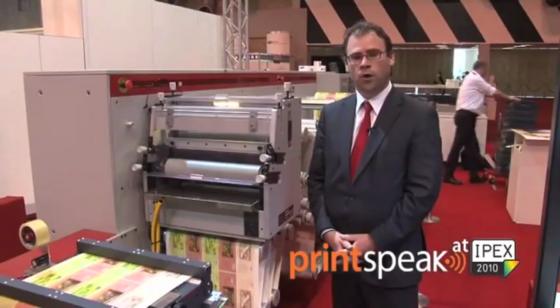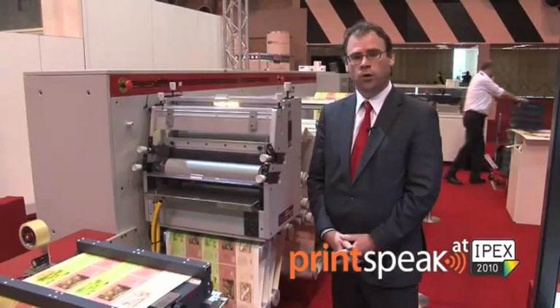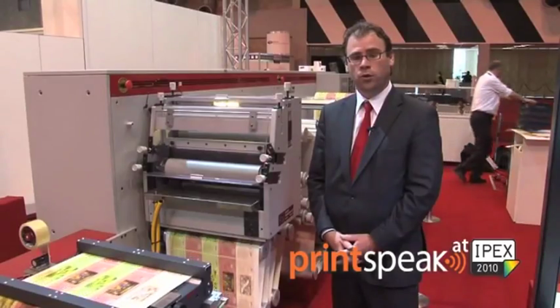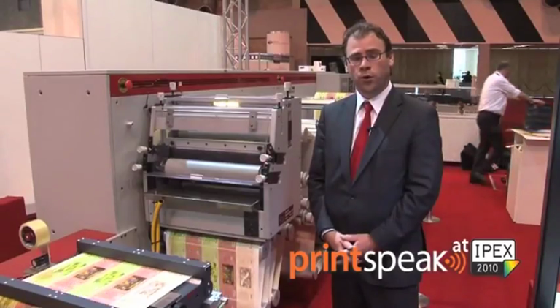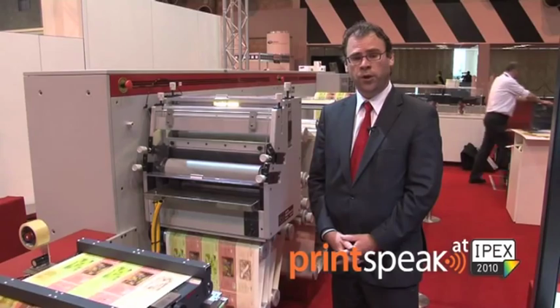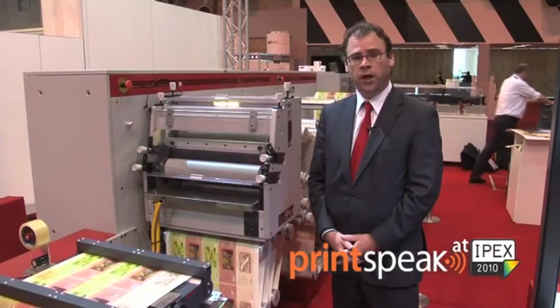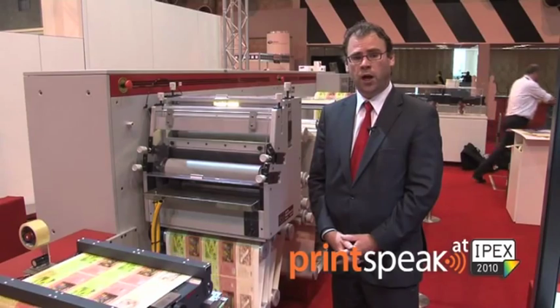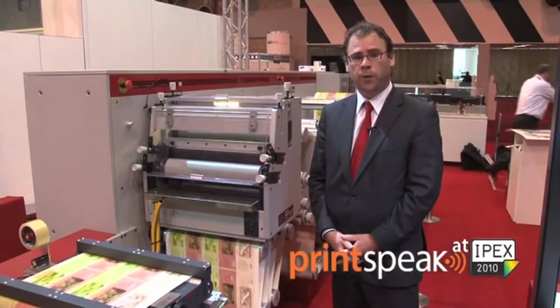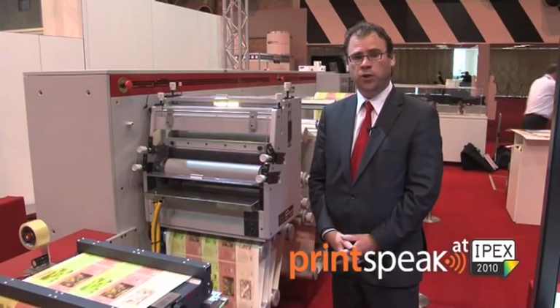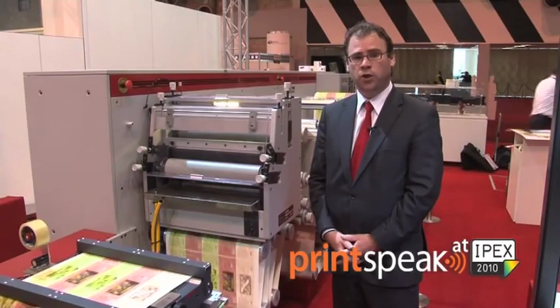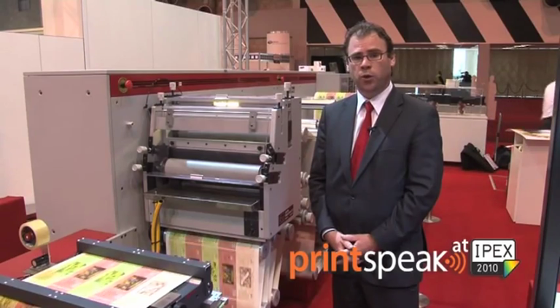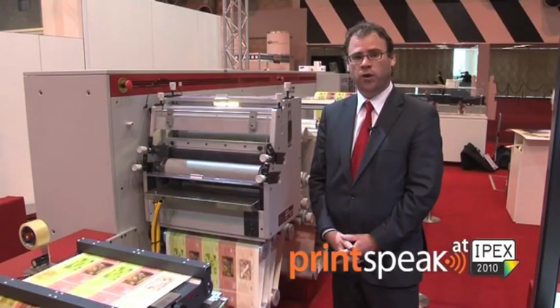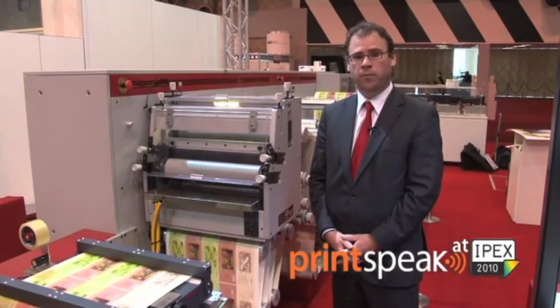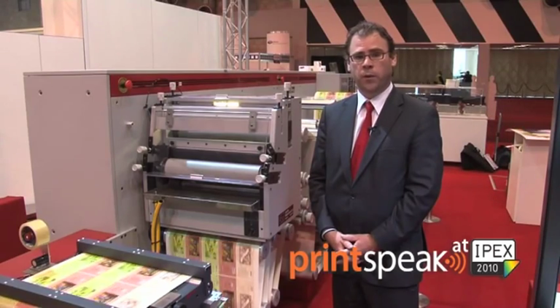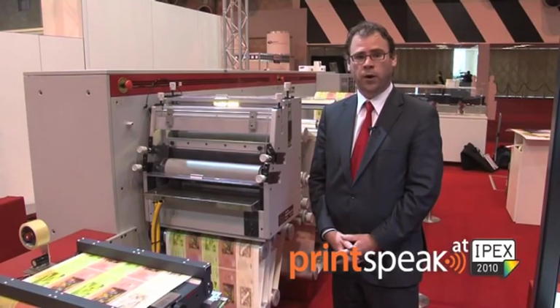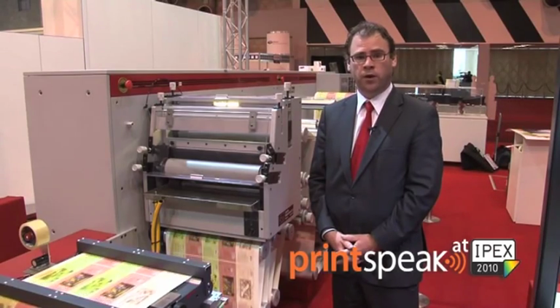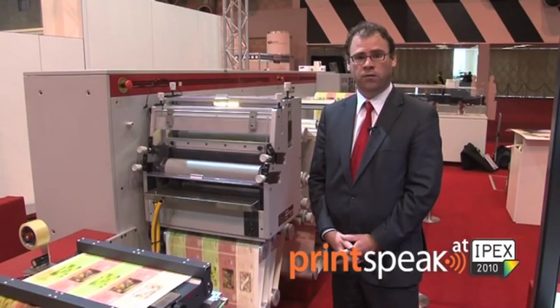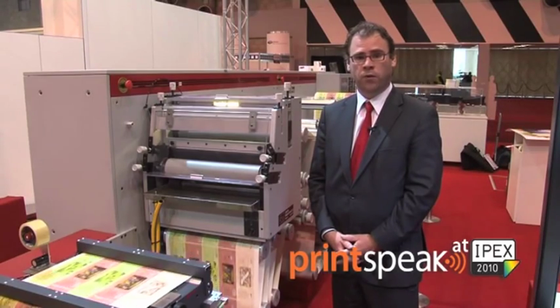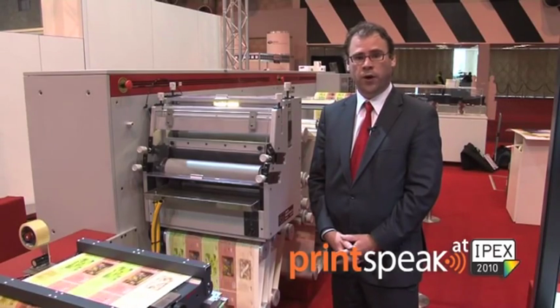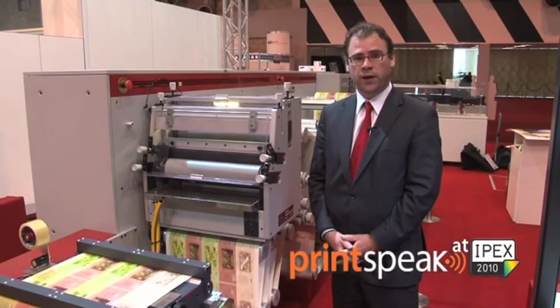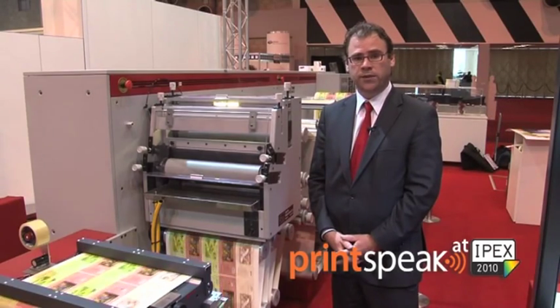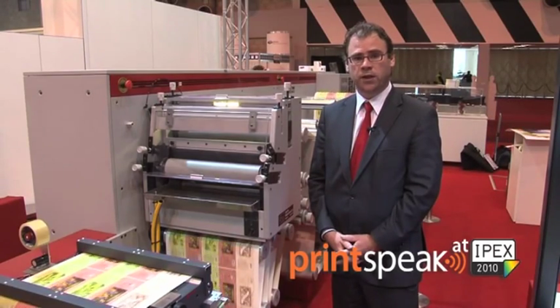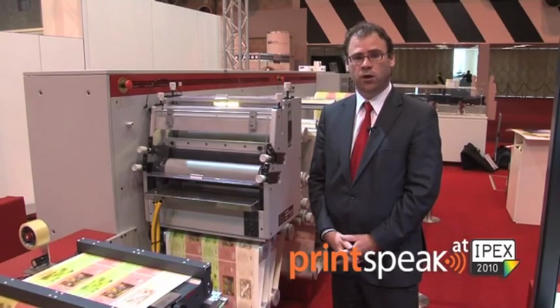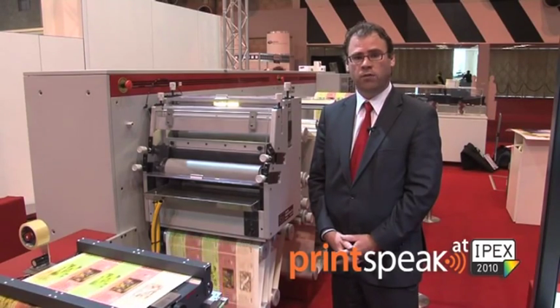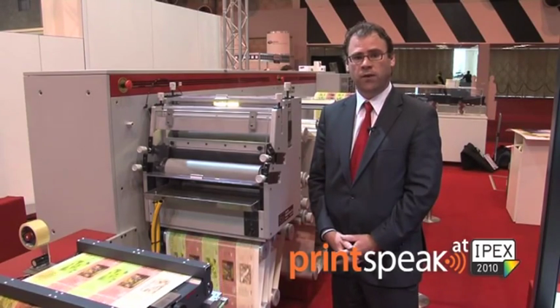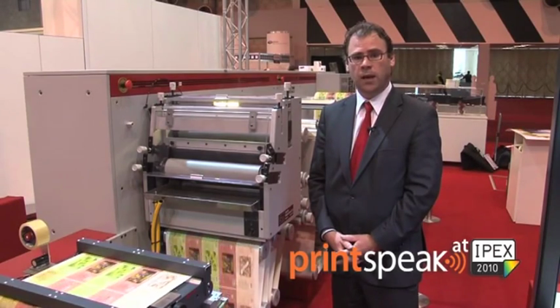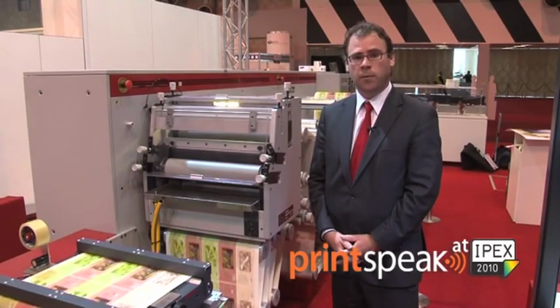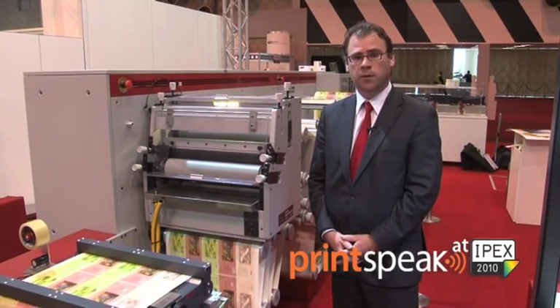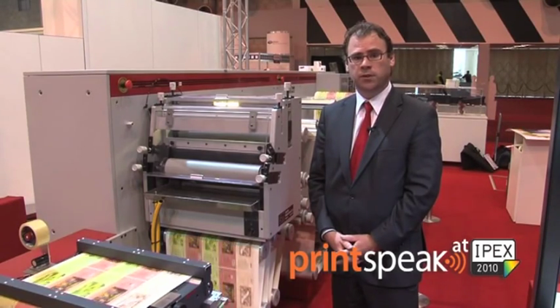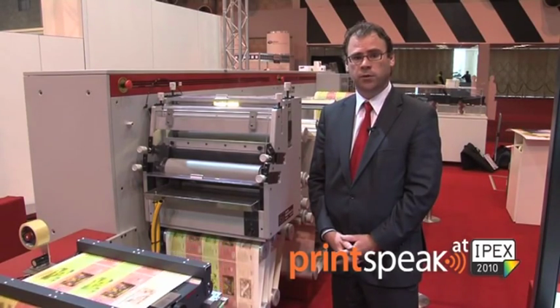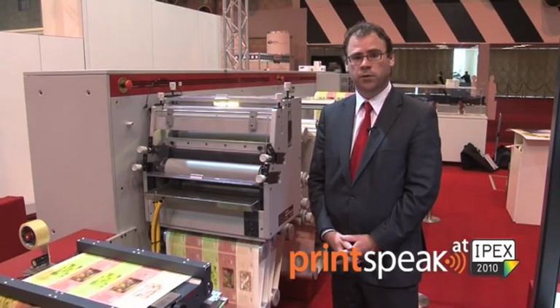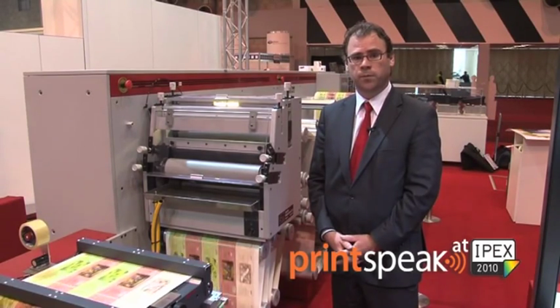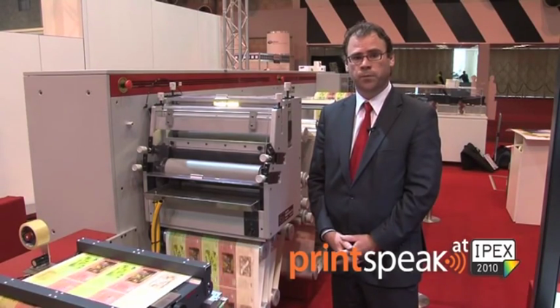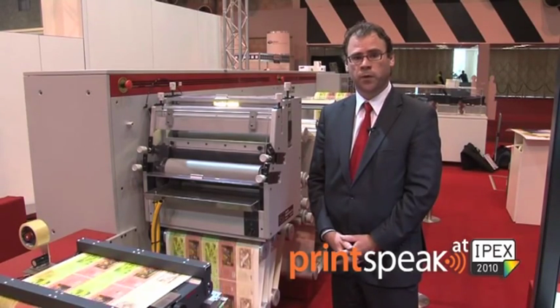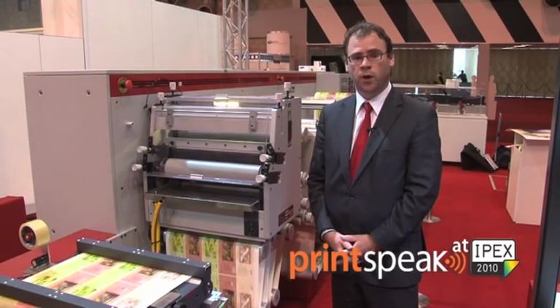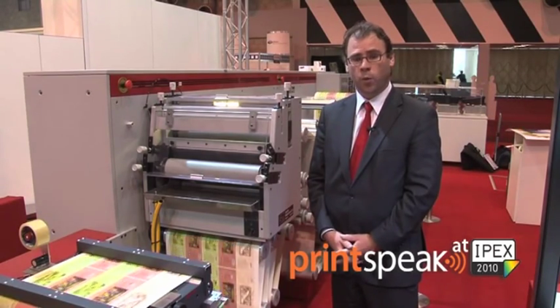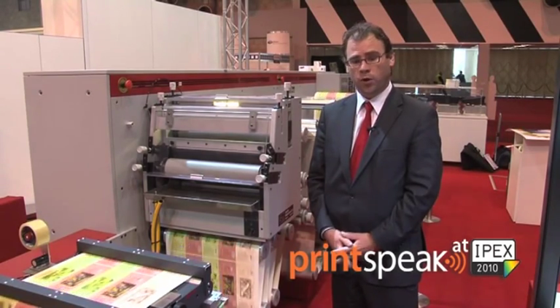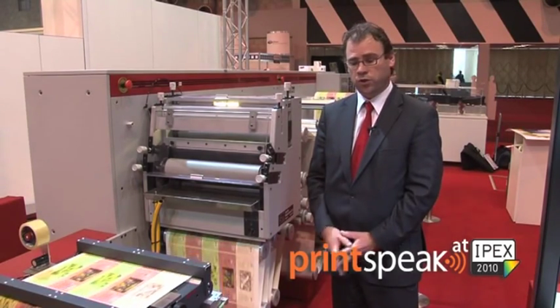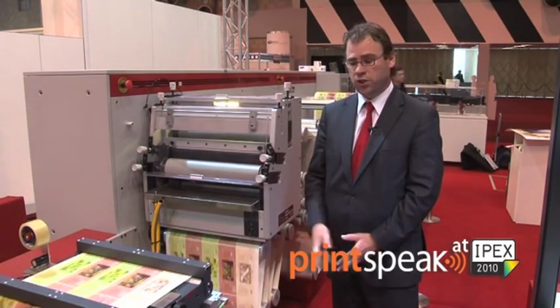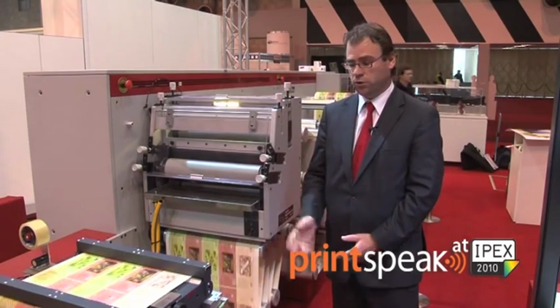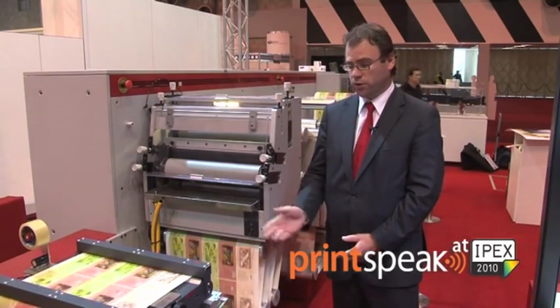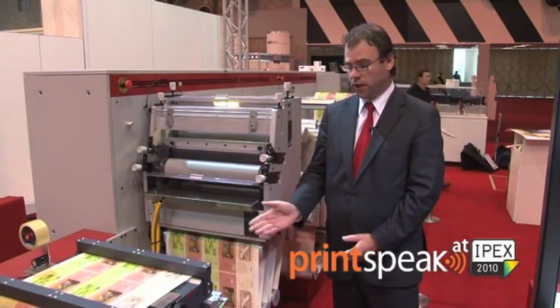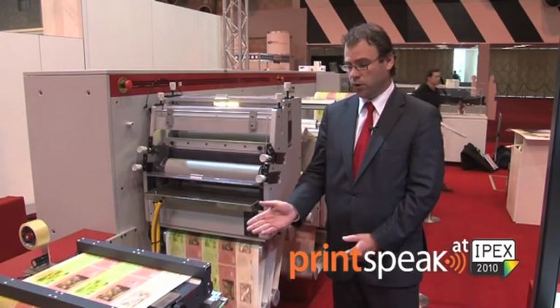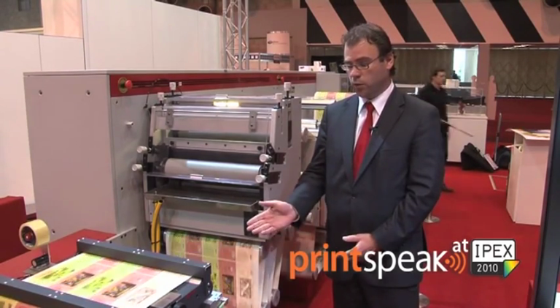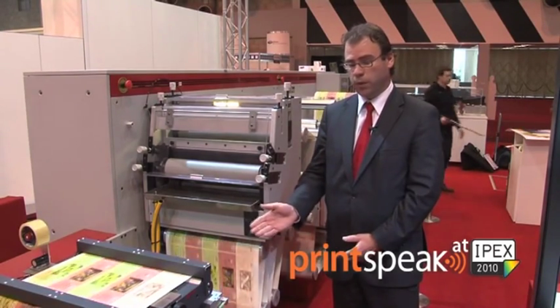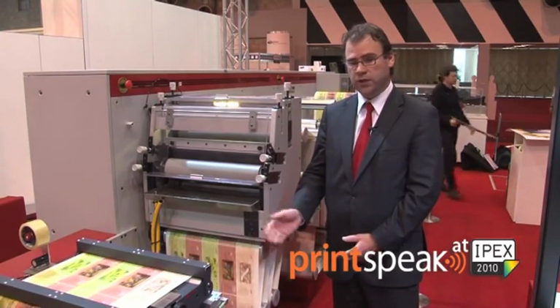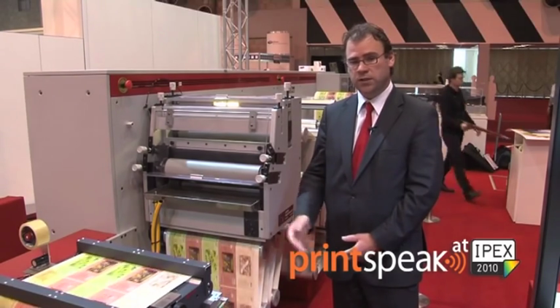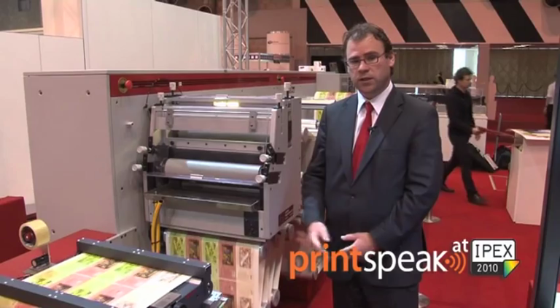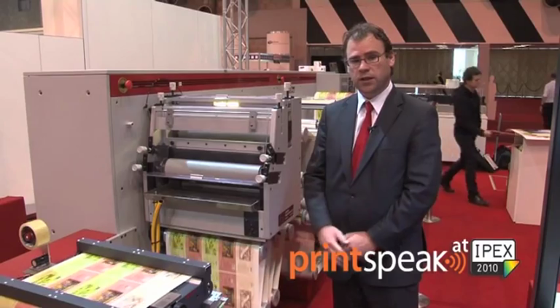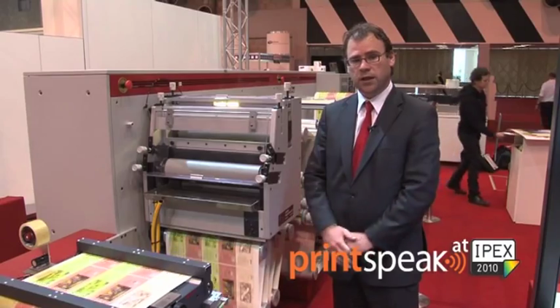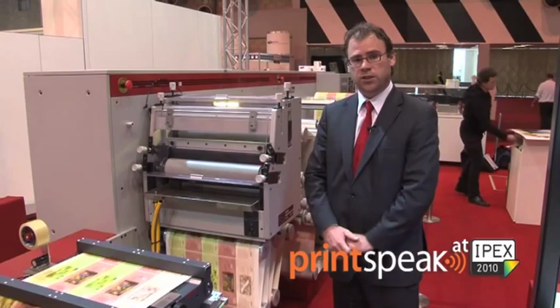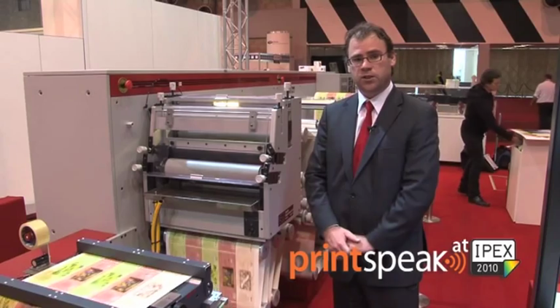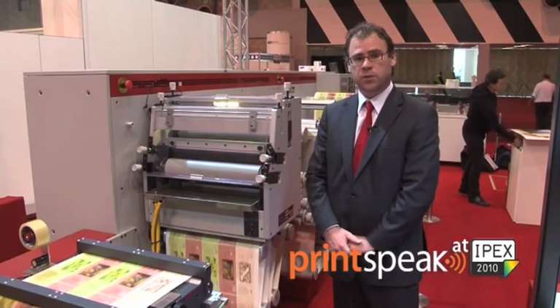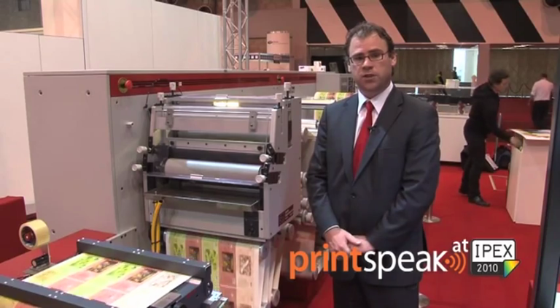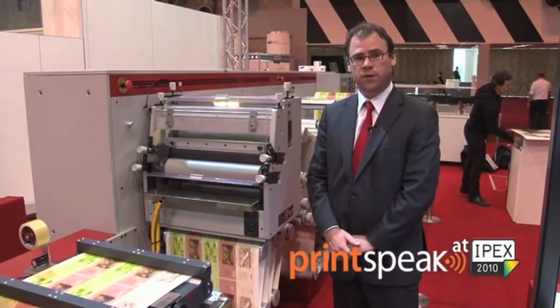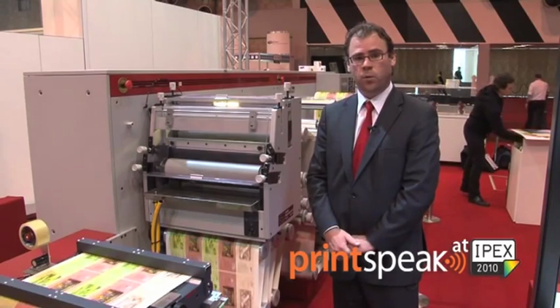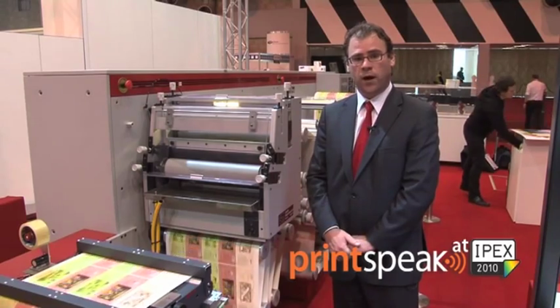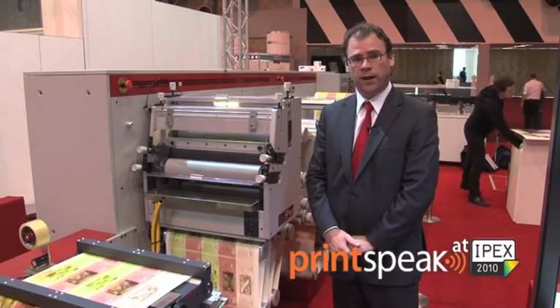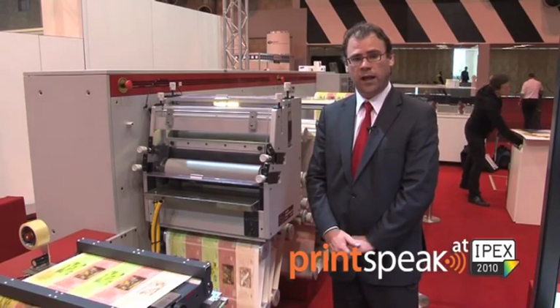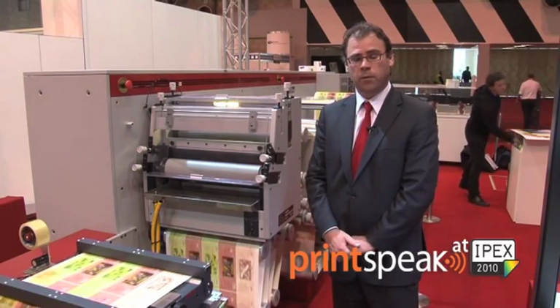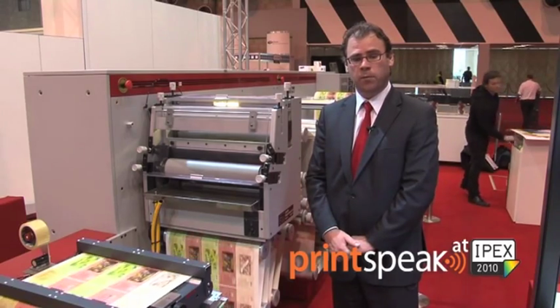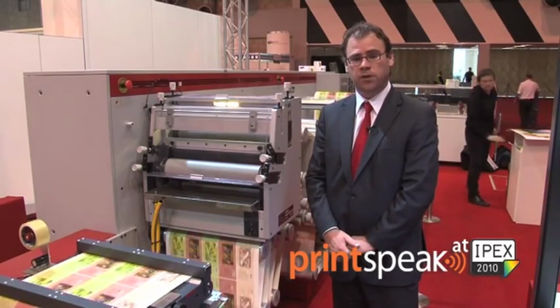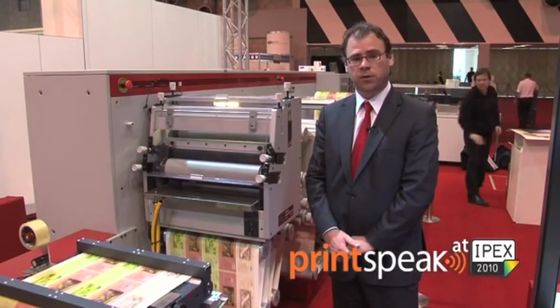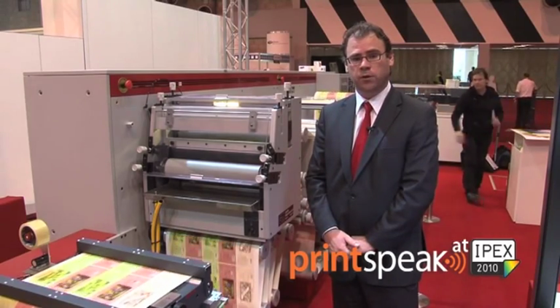During the IPEX show, we have been running a variety of label material. What you see today on the press is a specific wine label material.